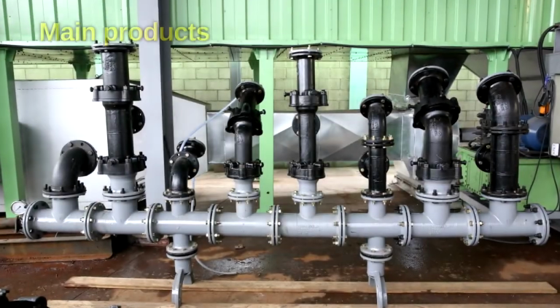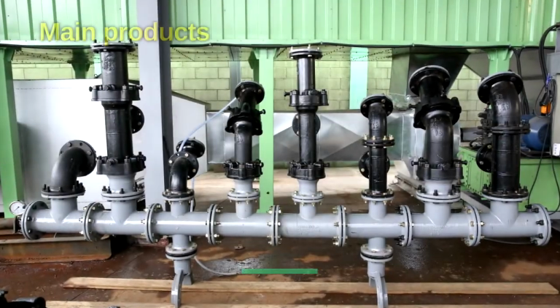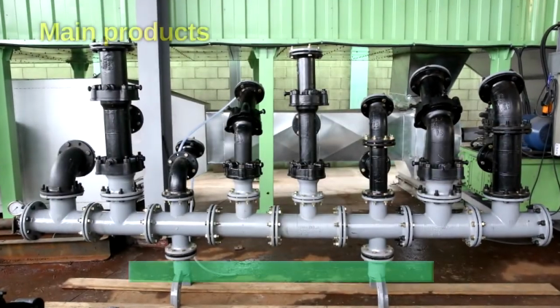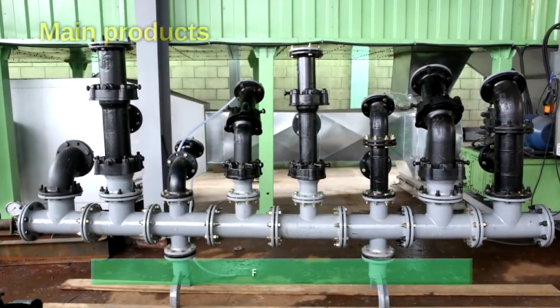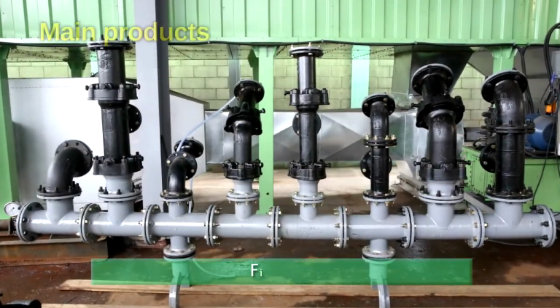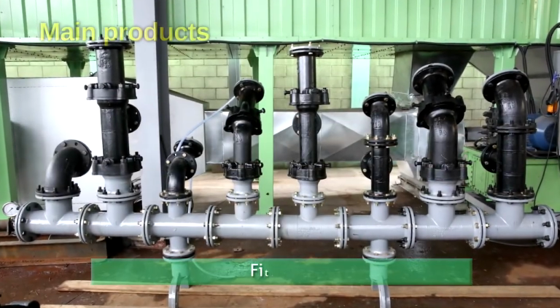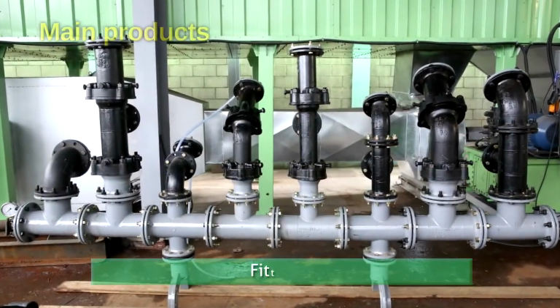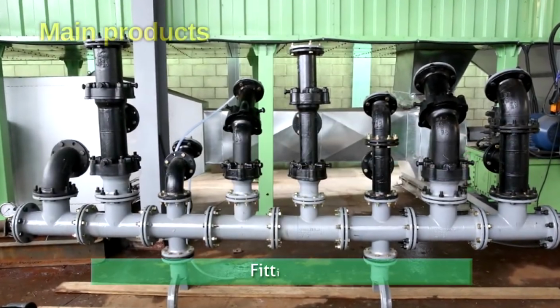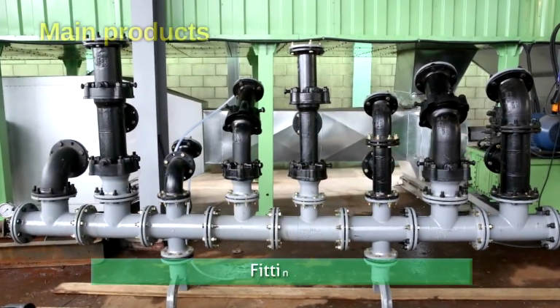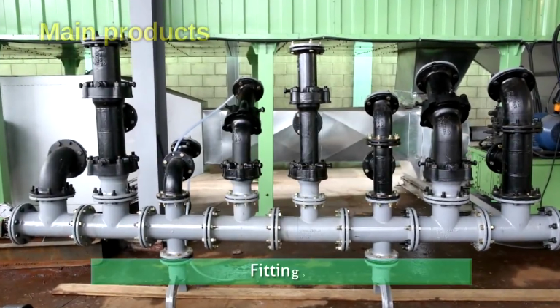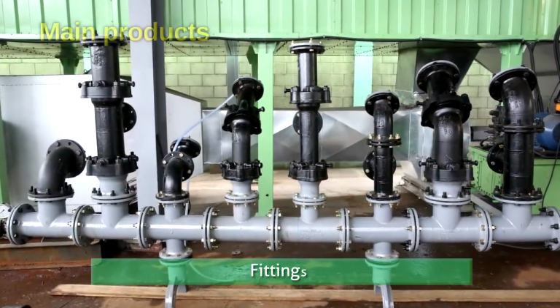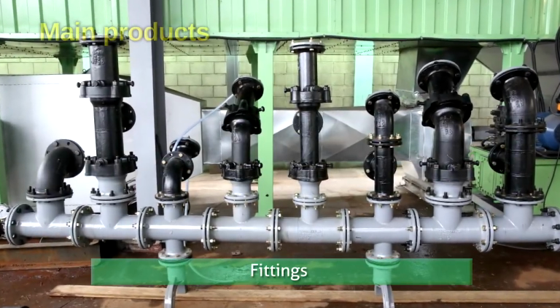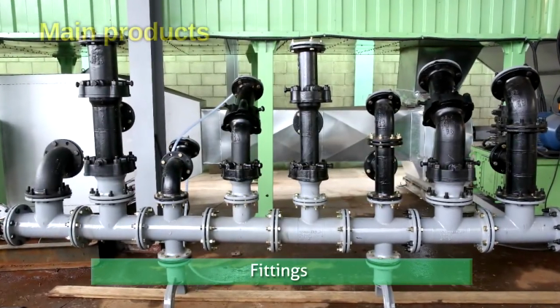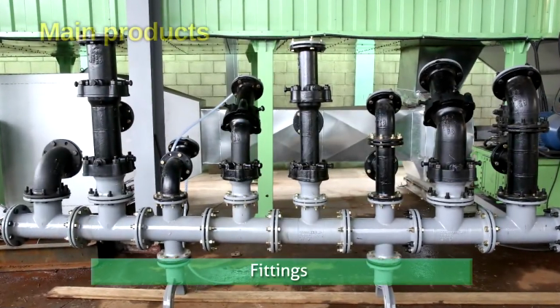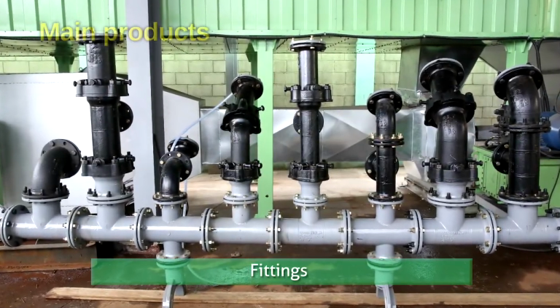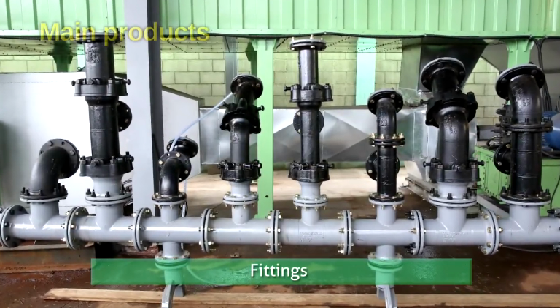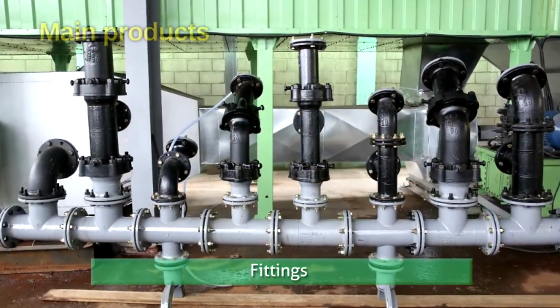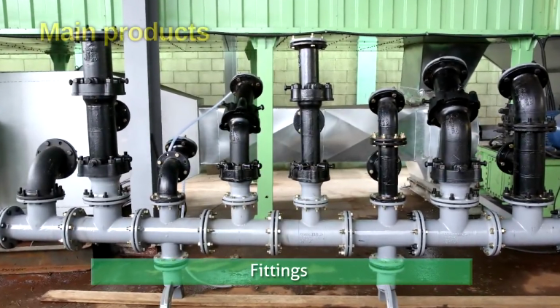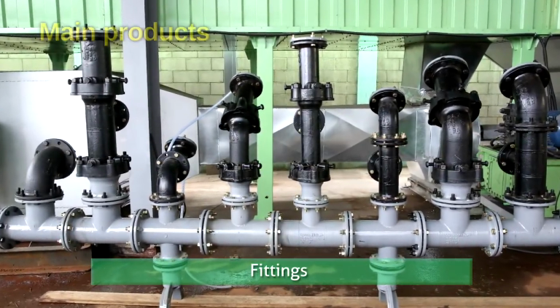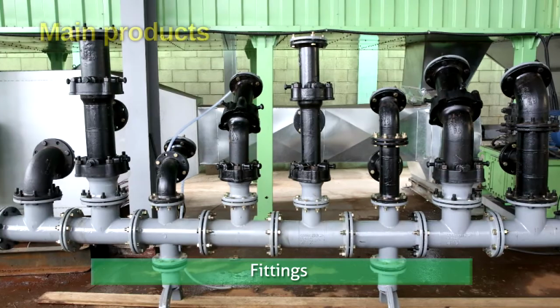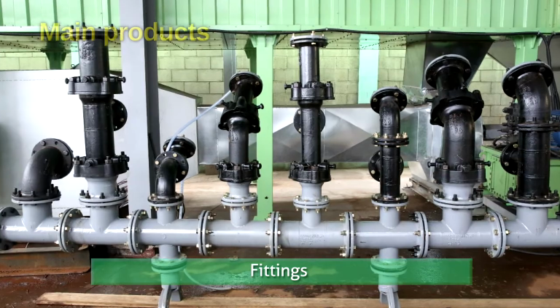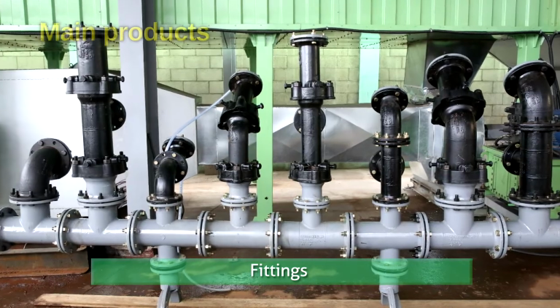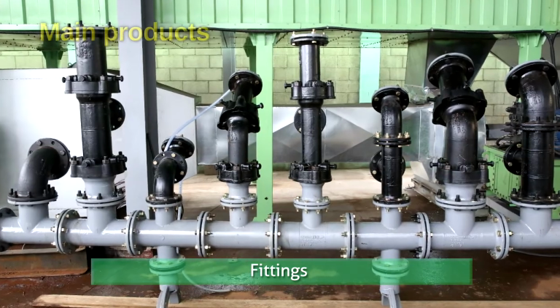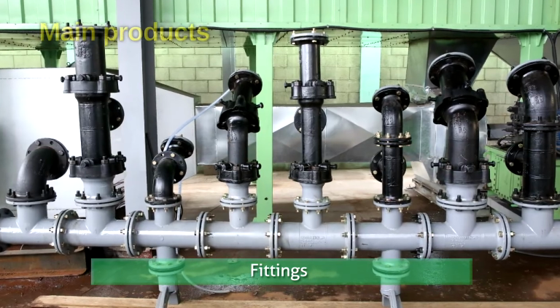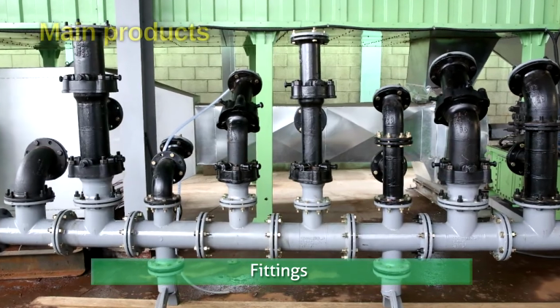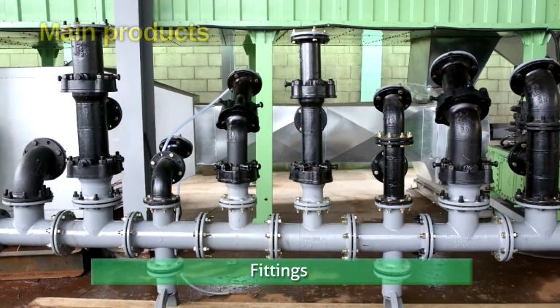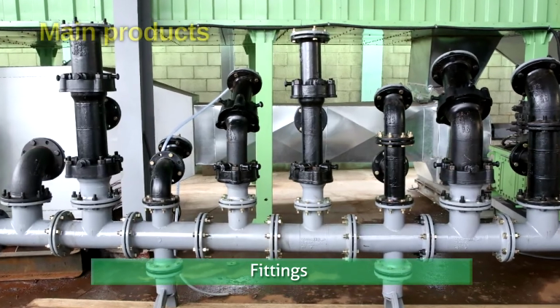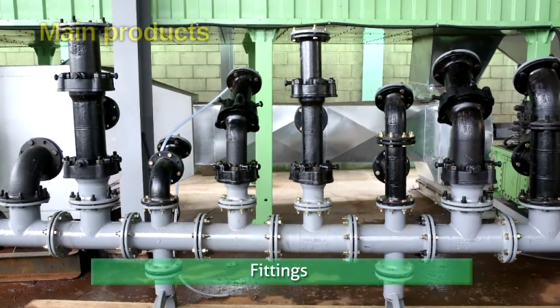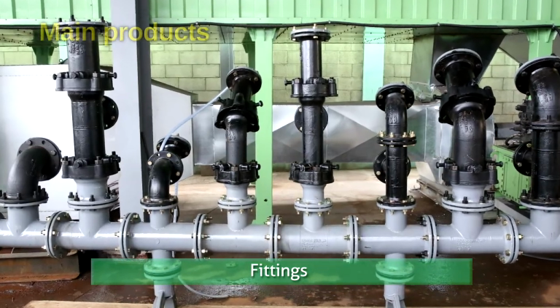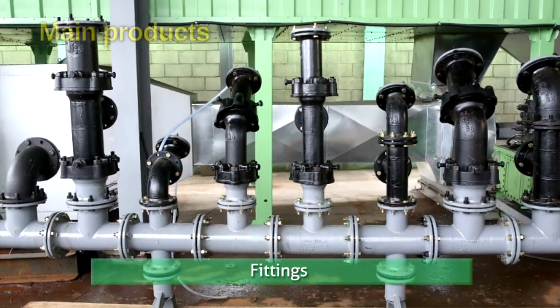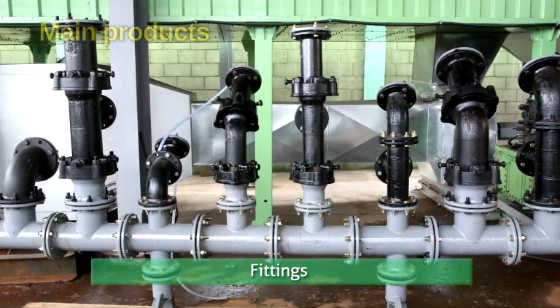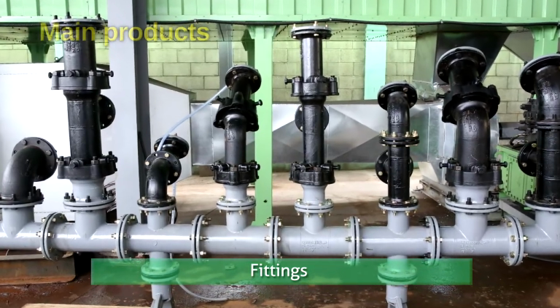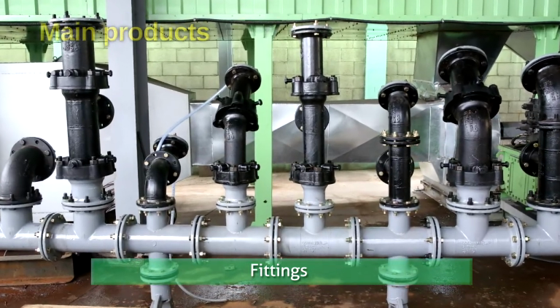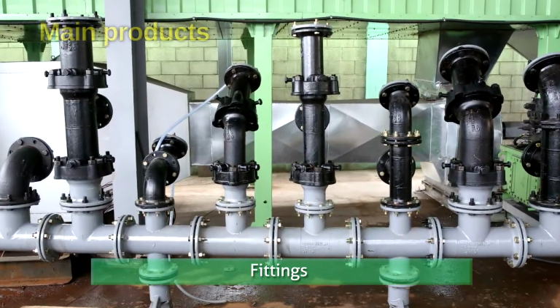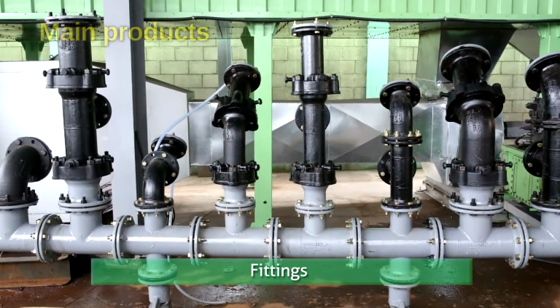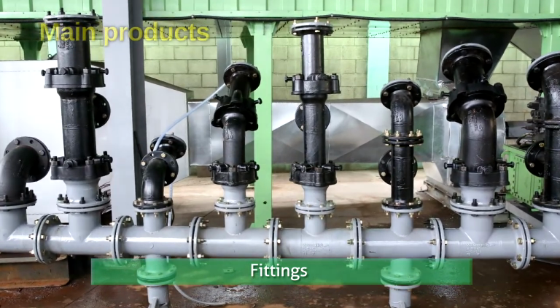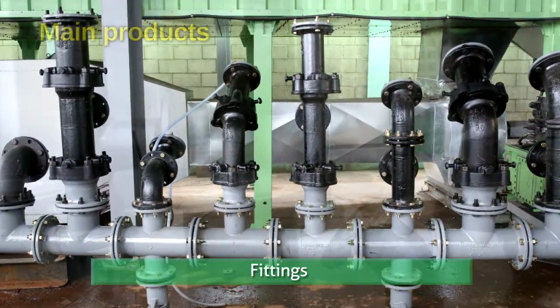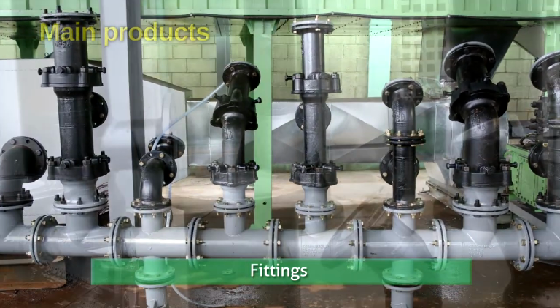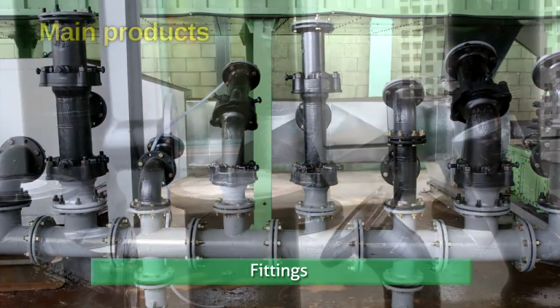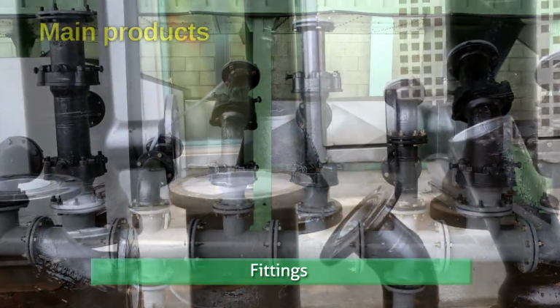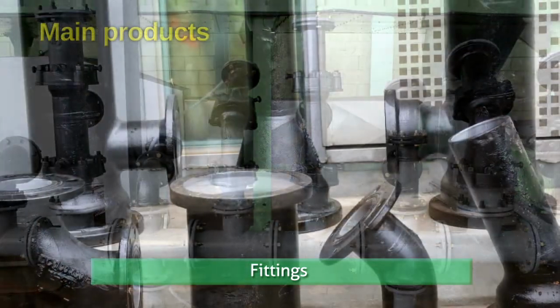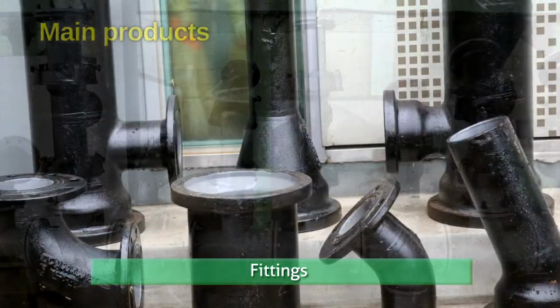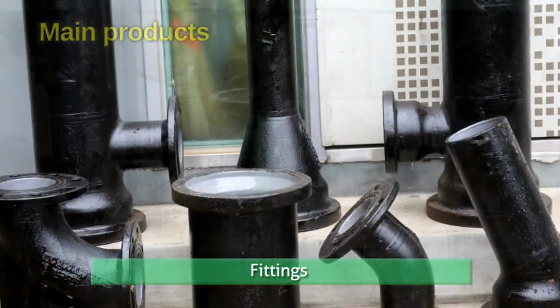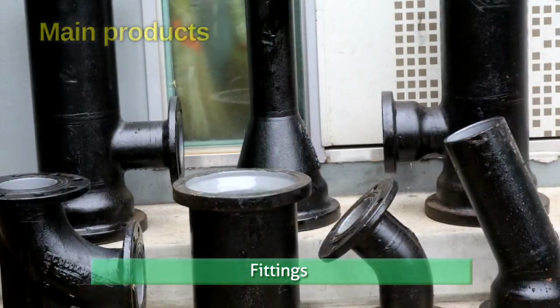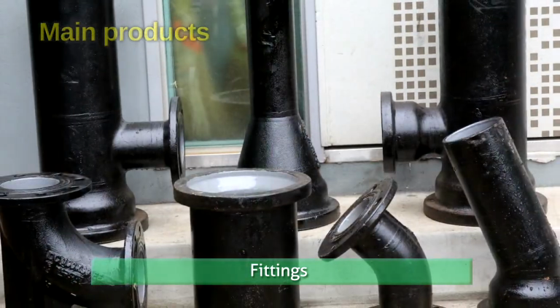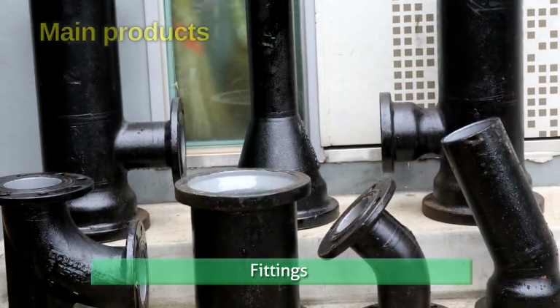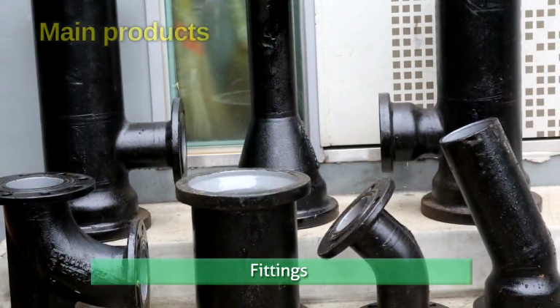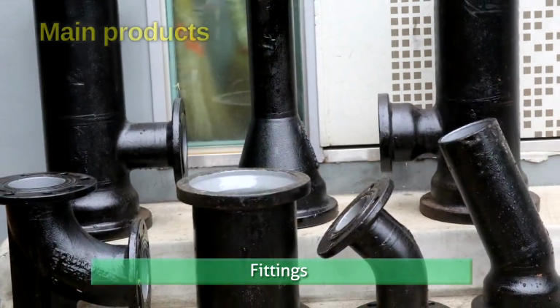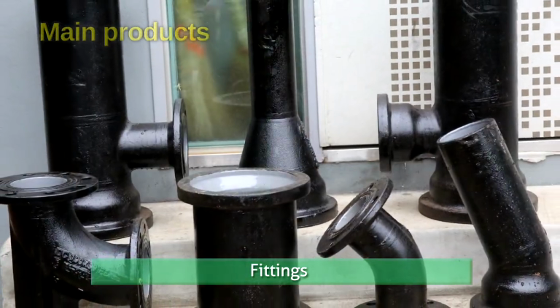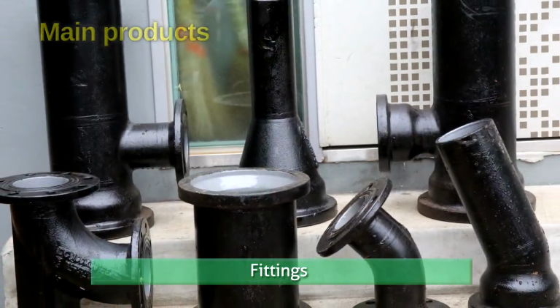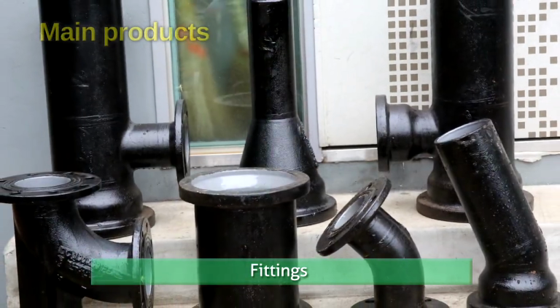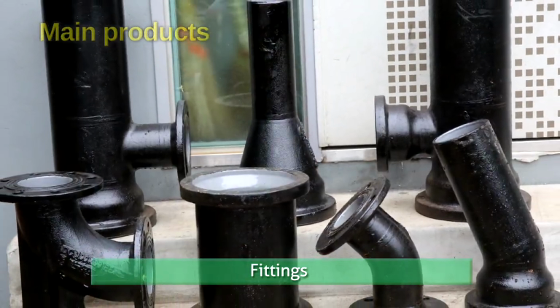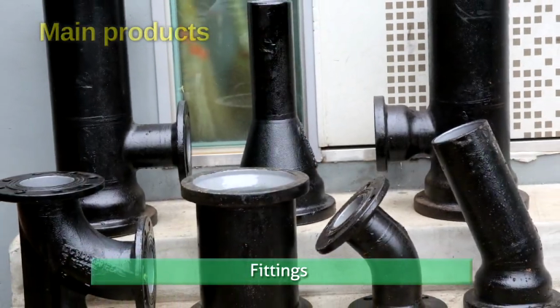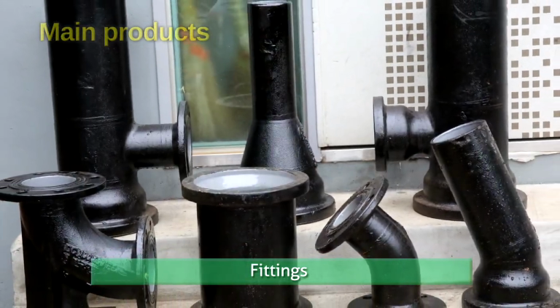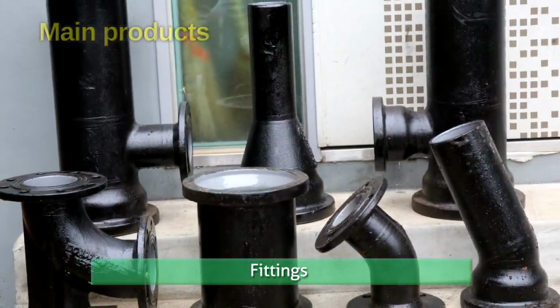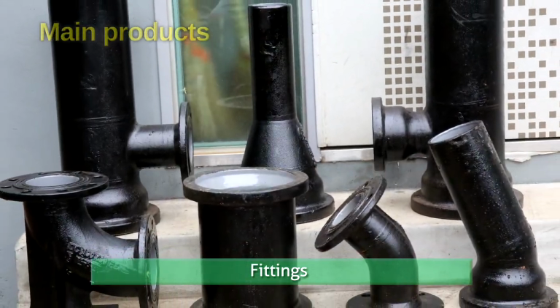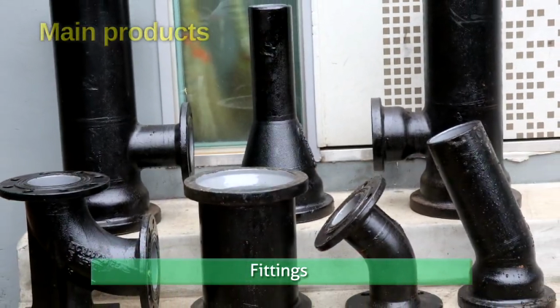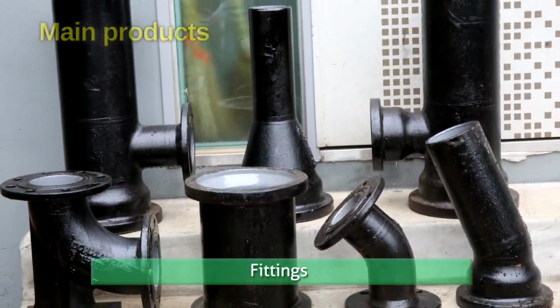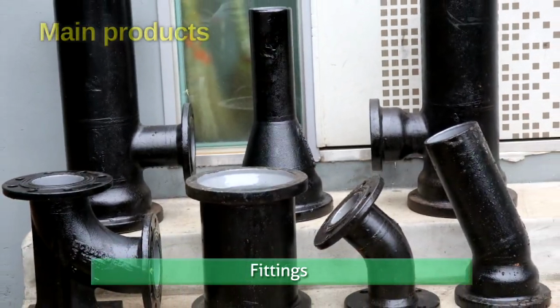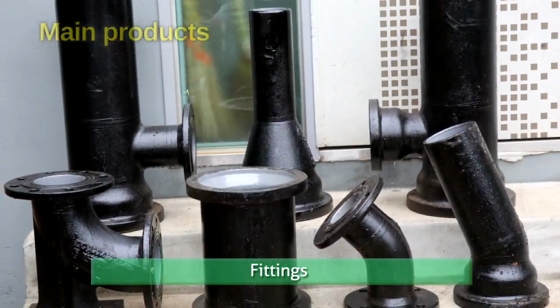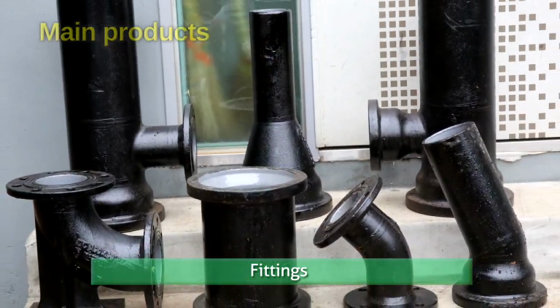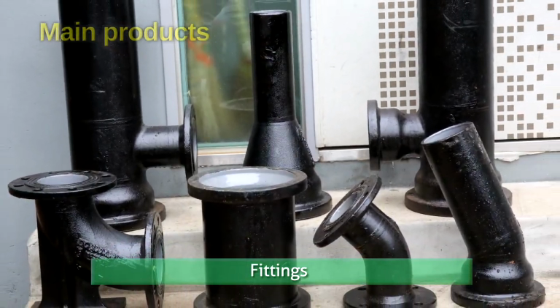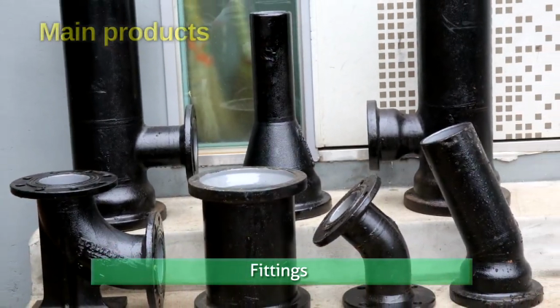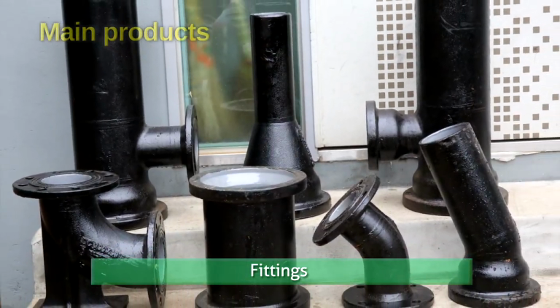EPC fittings present an excellent surface quality and shapes can be customized by the customer's request.